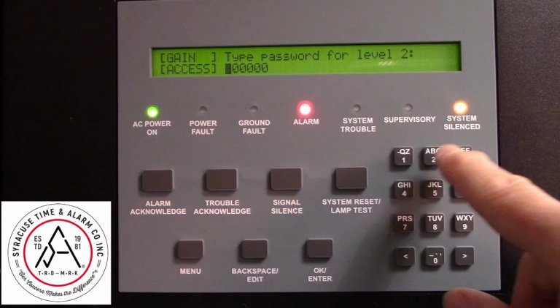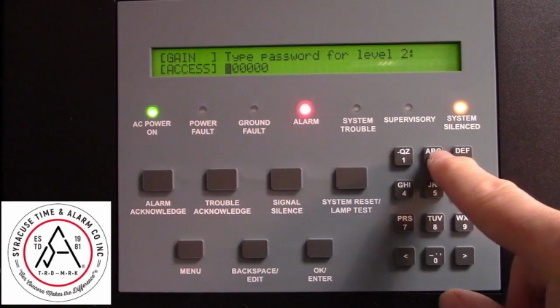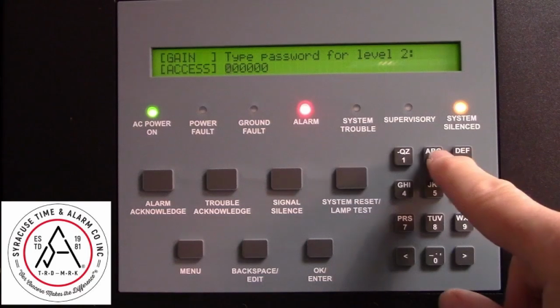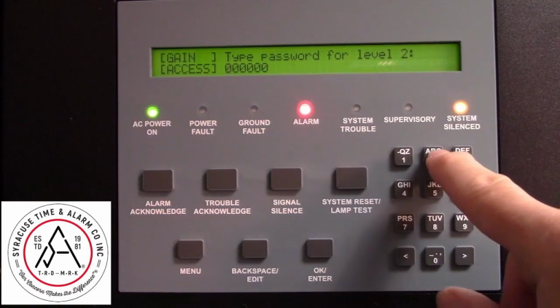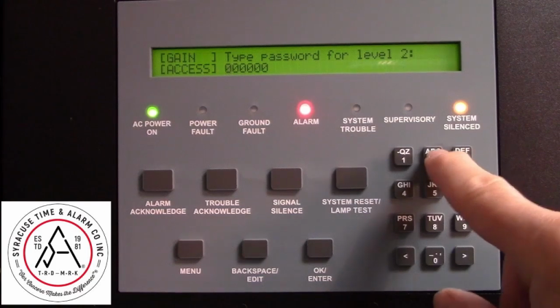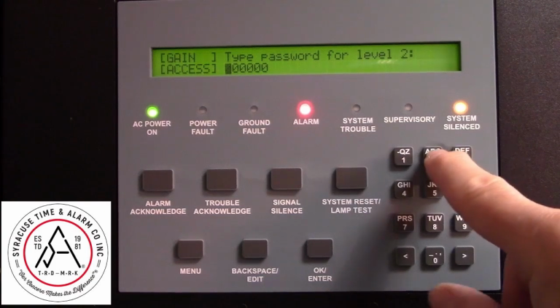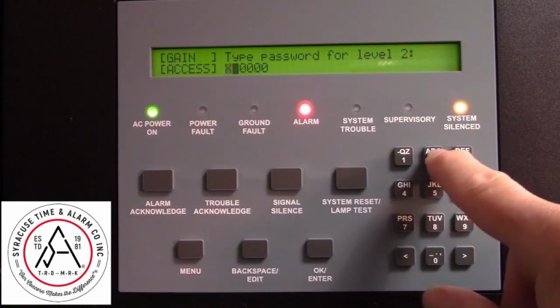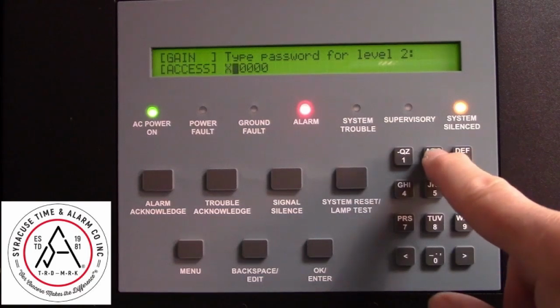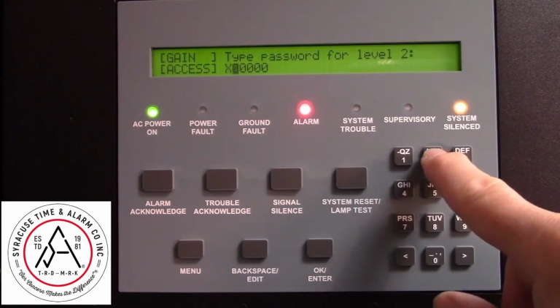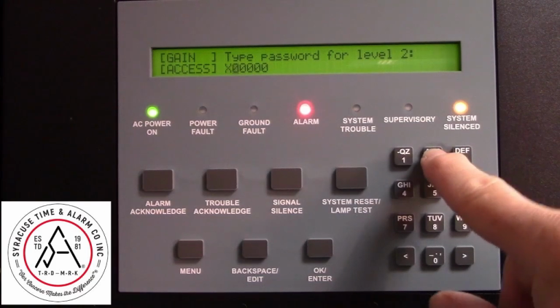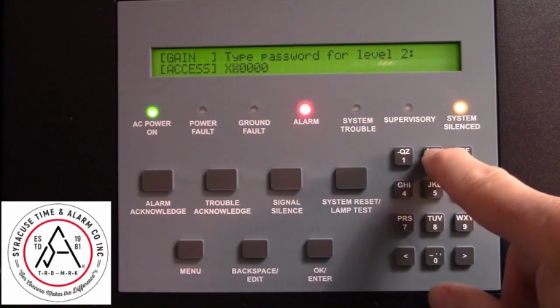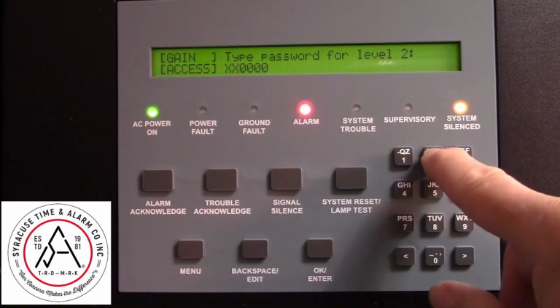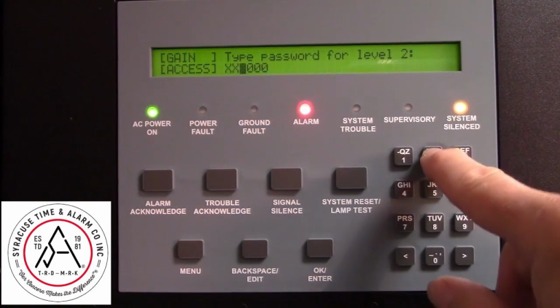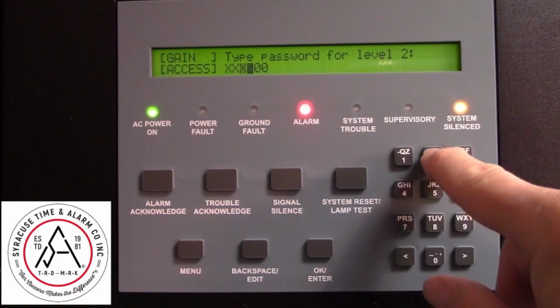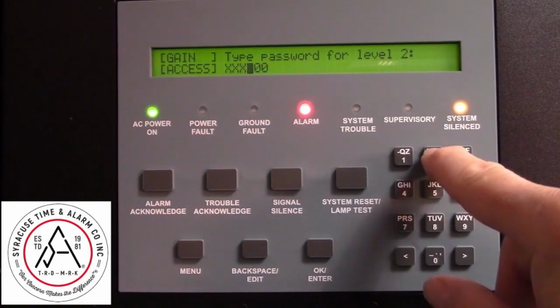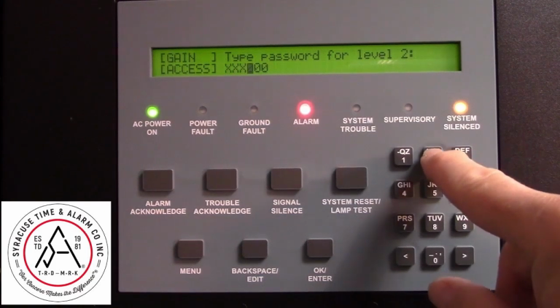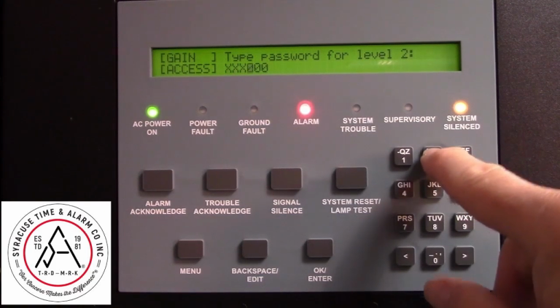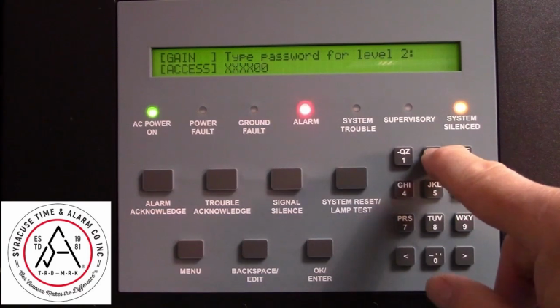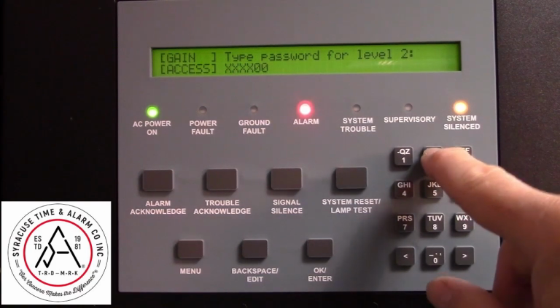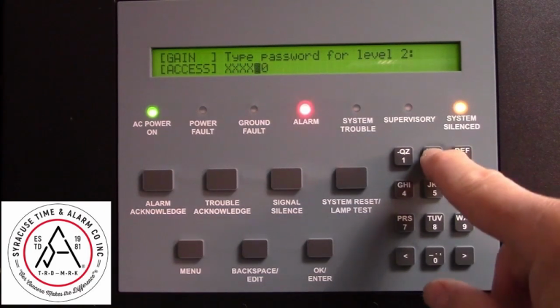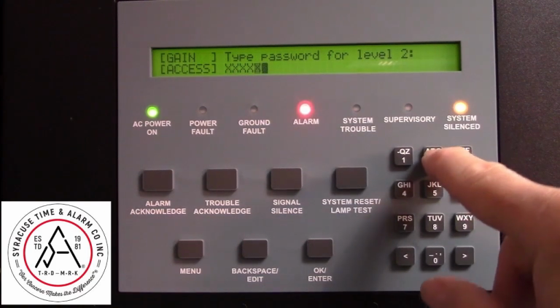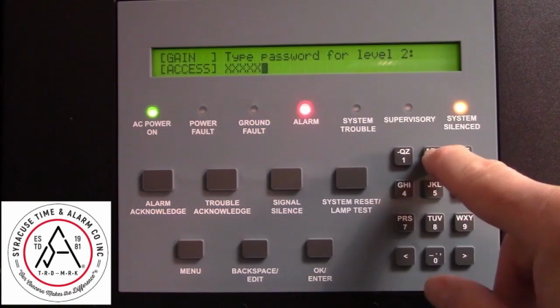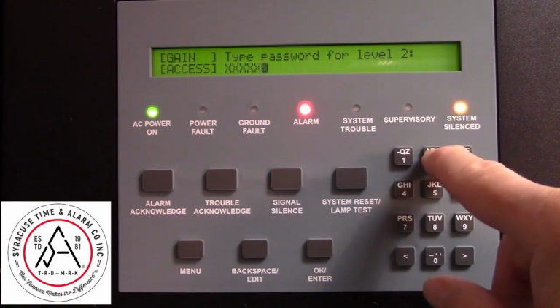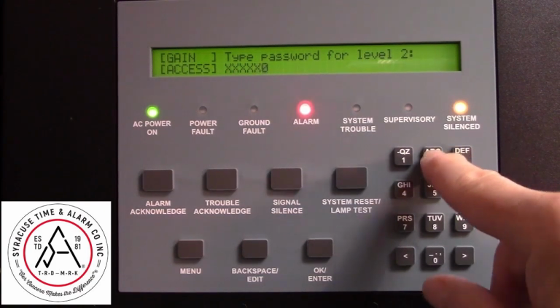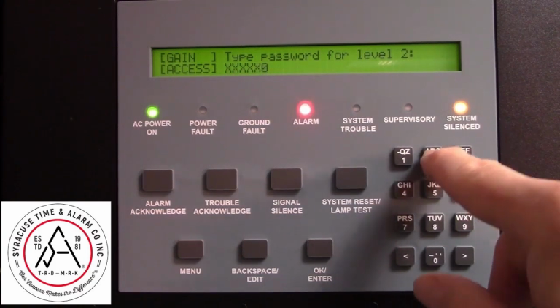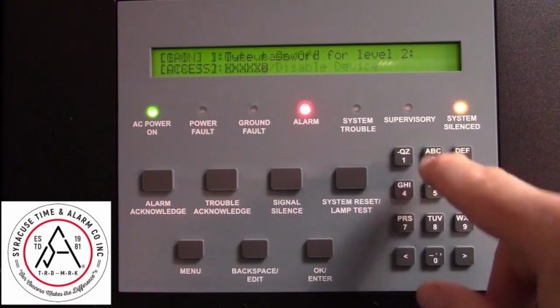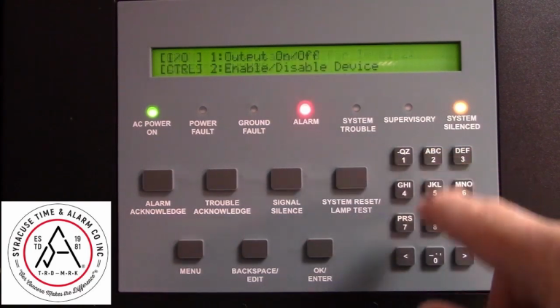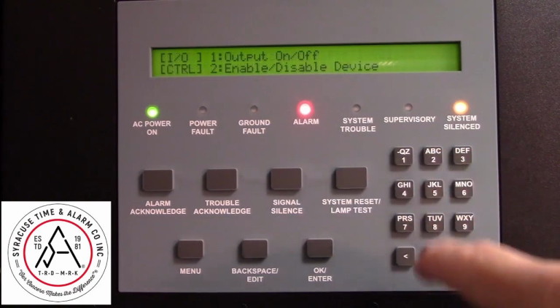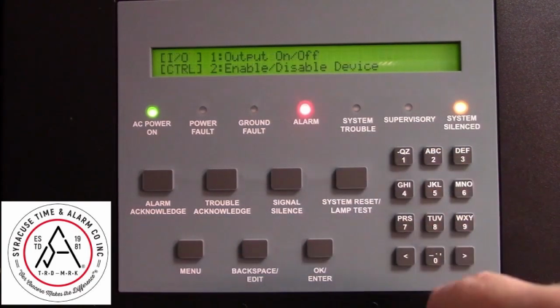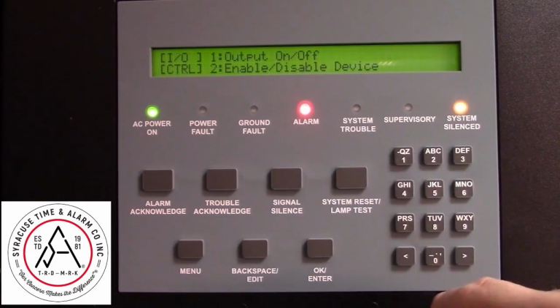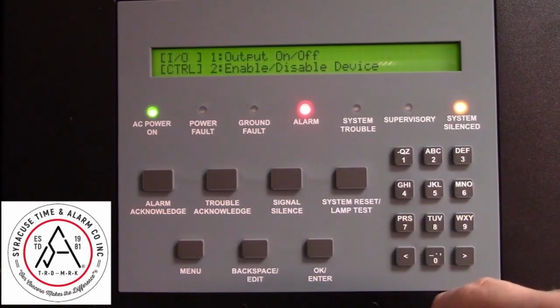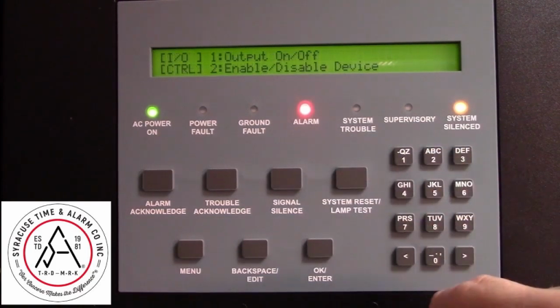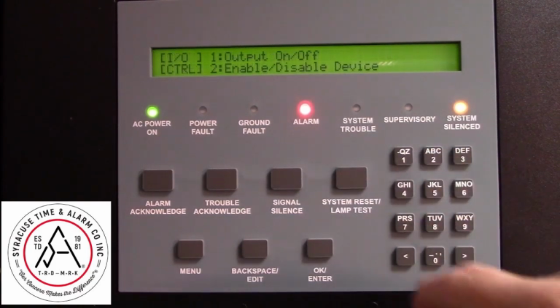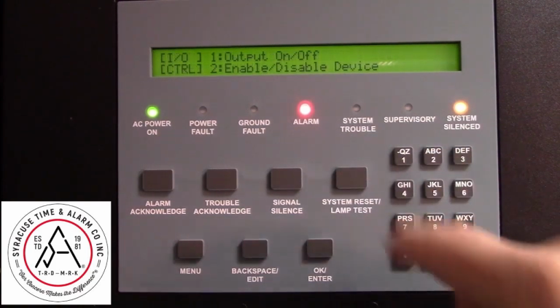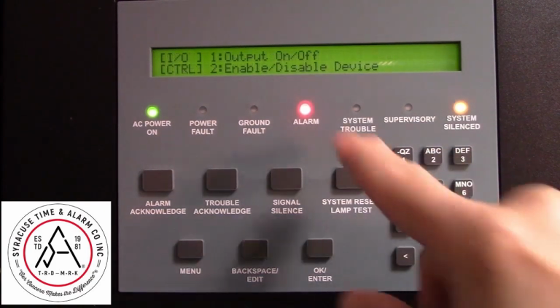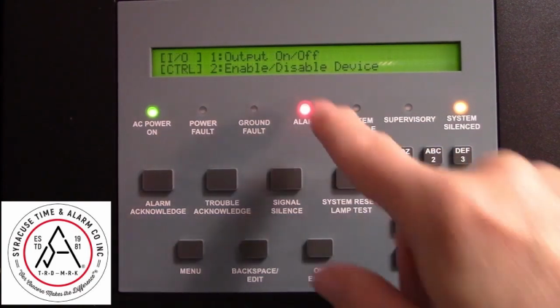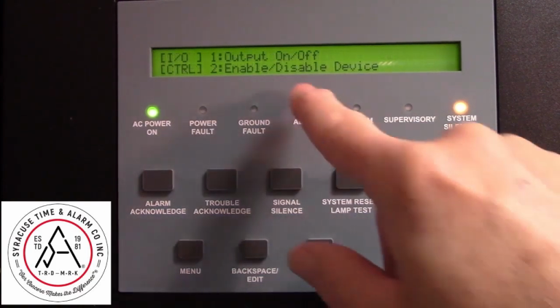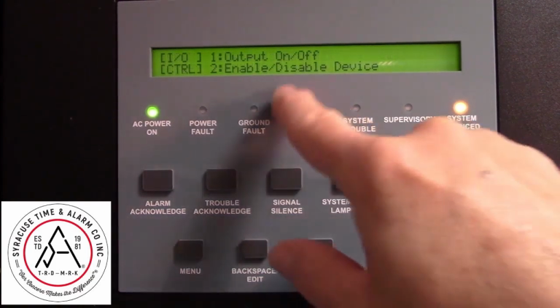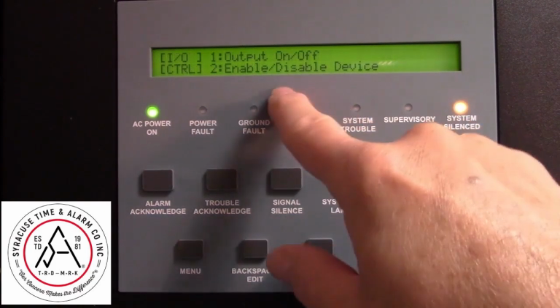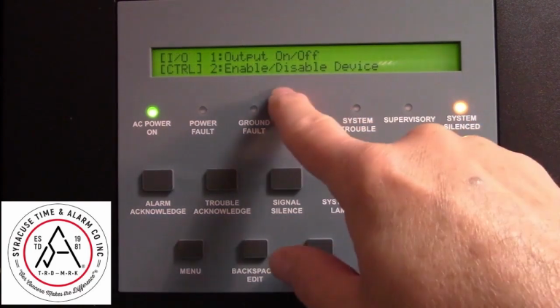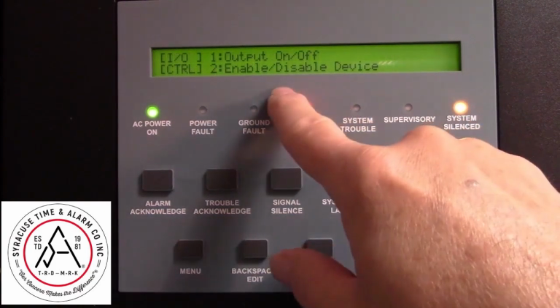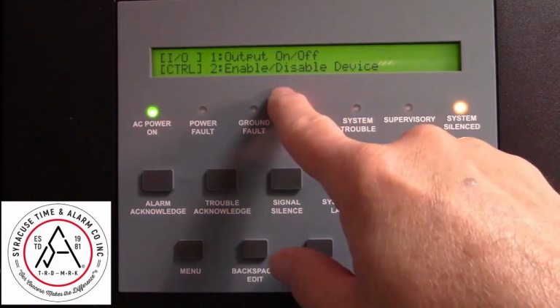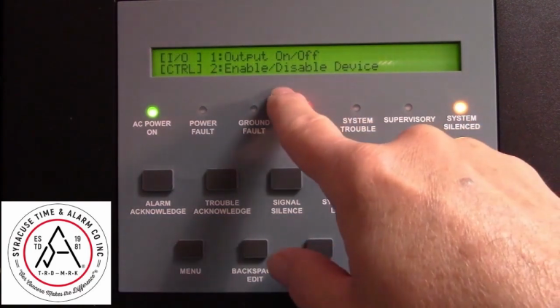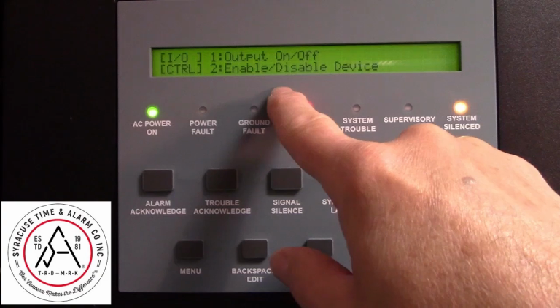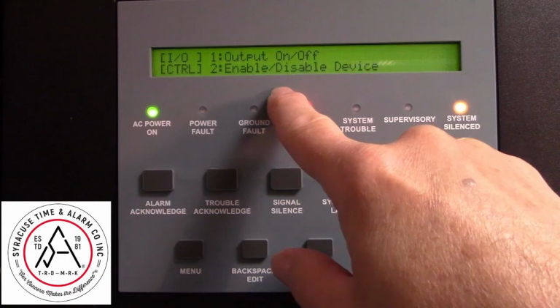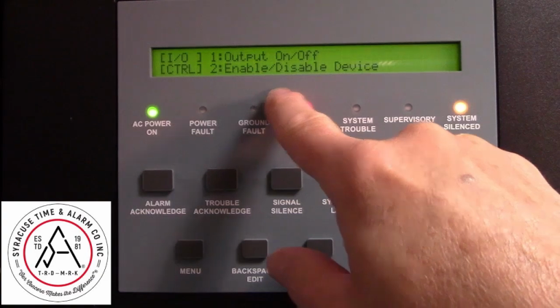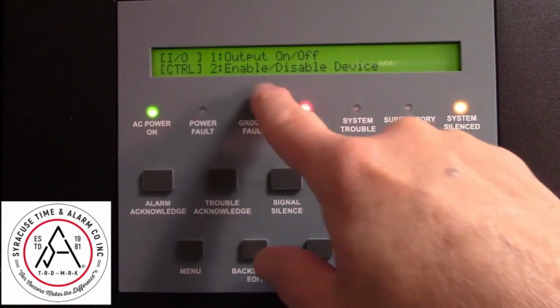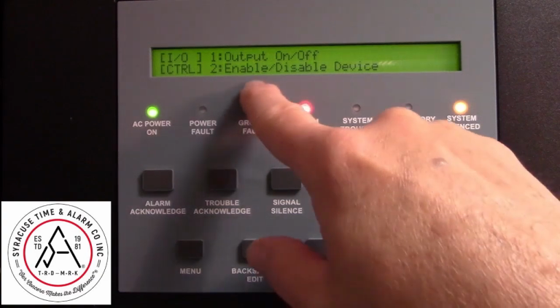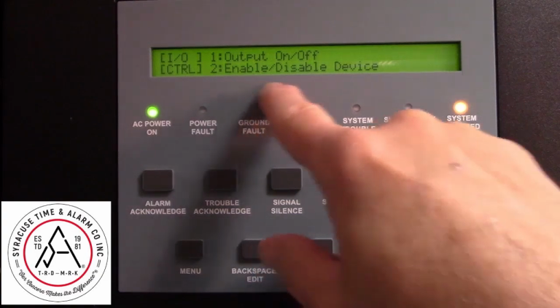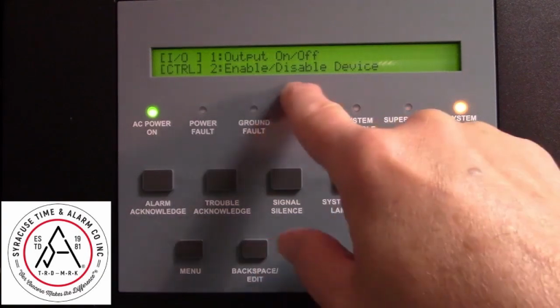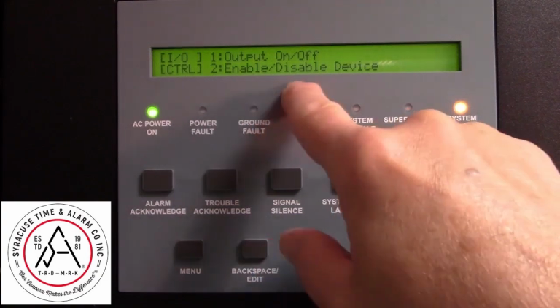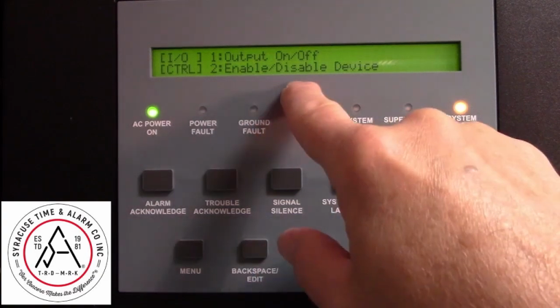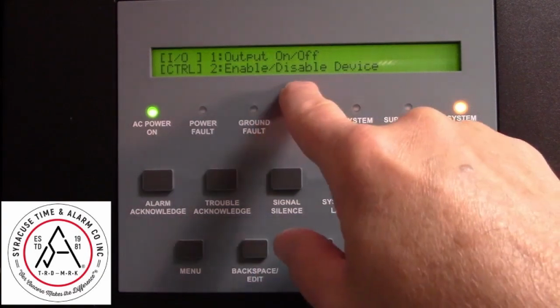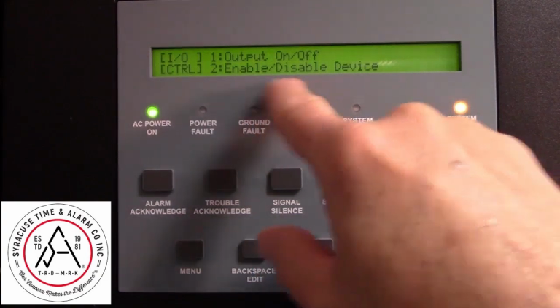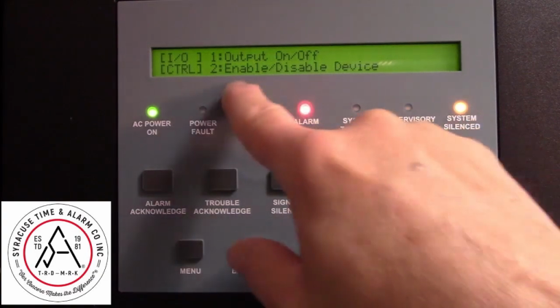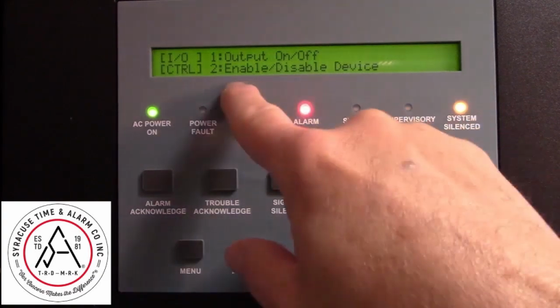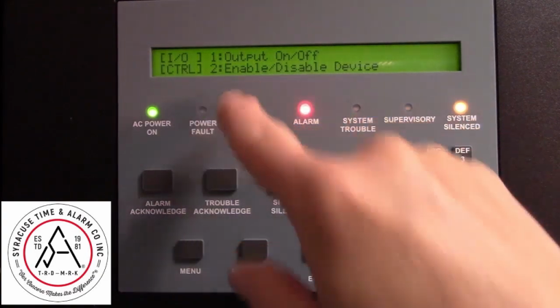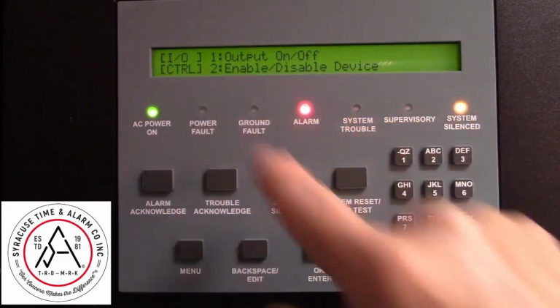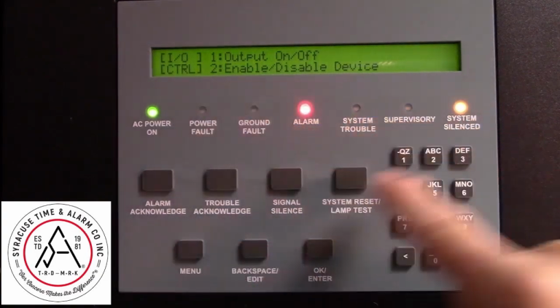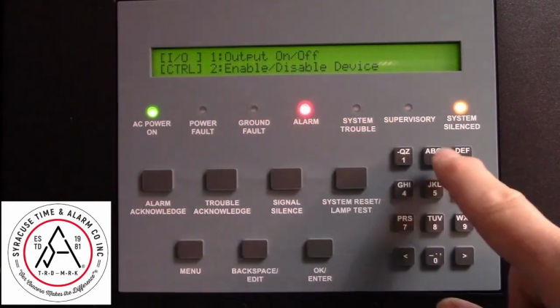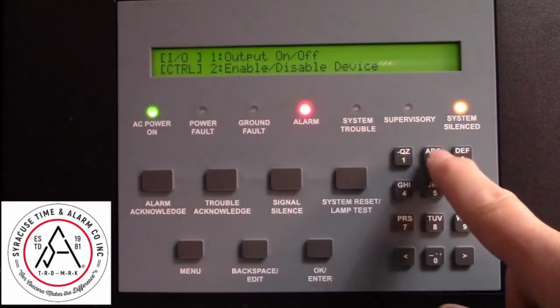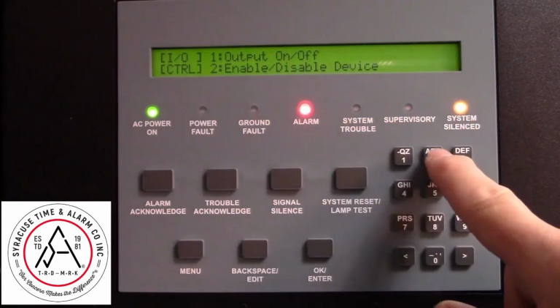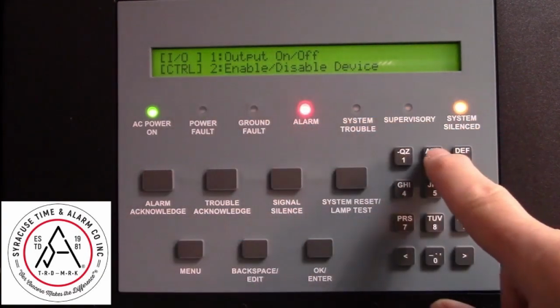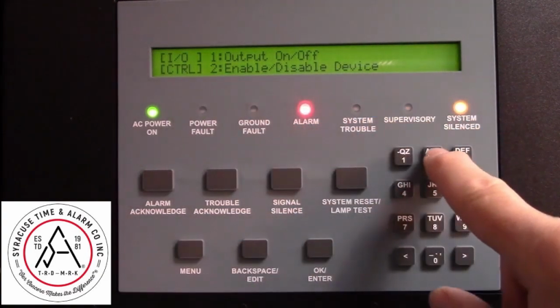Level 2 password is all 2s. We want to disable a device, so that's Selection 2.